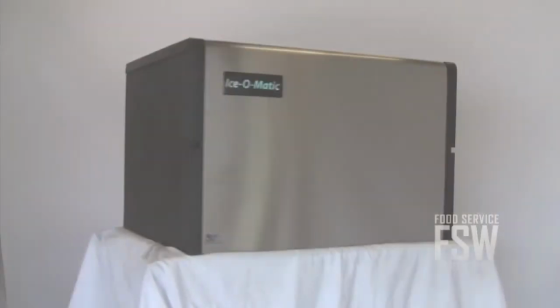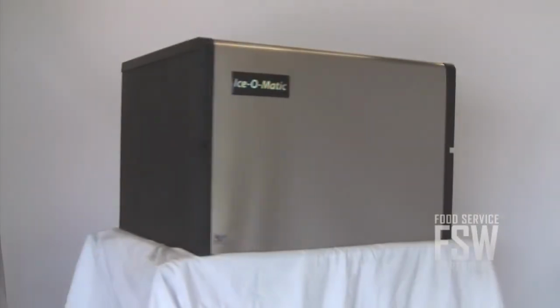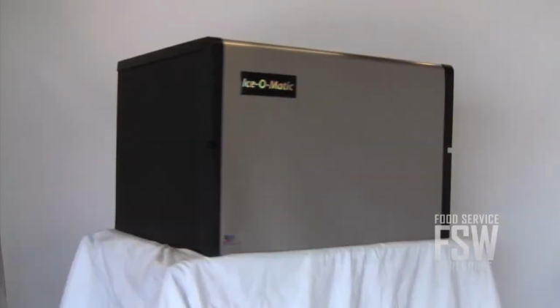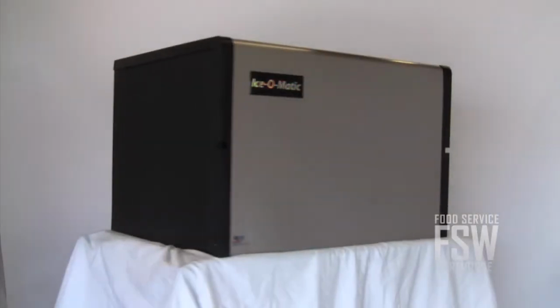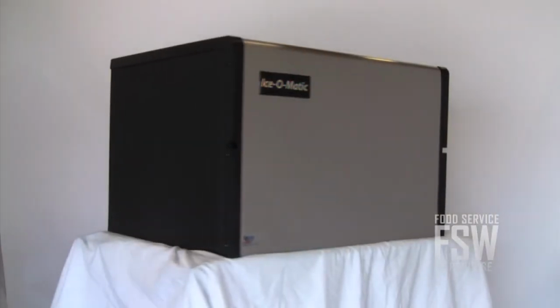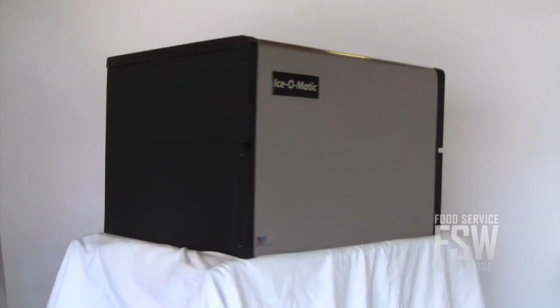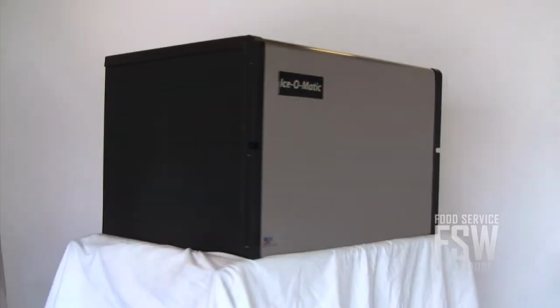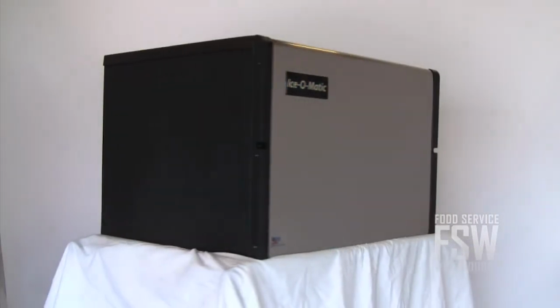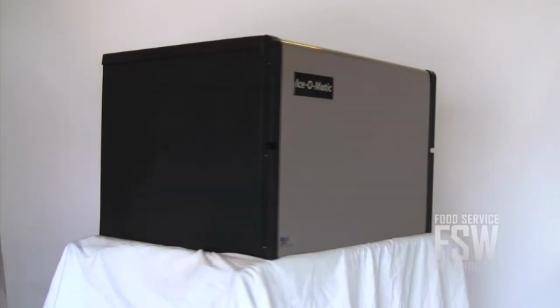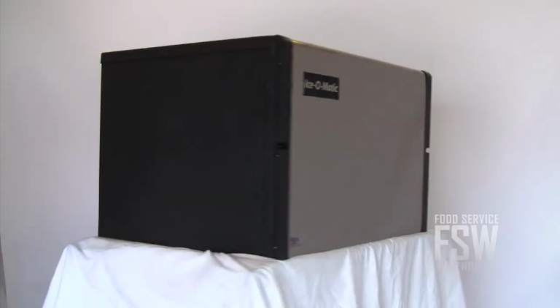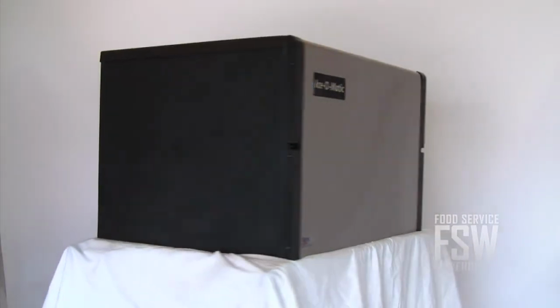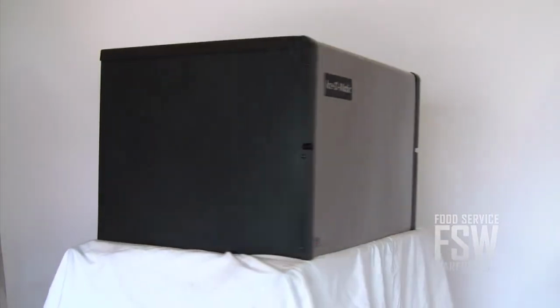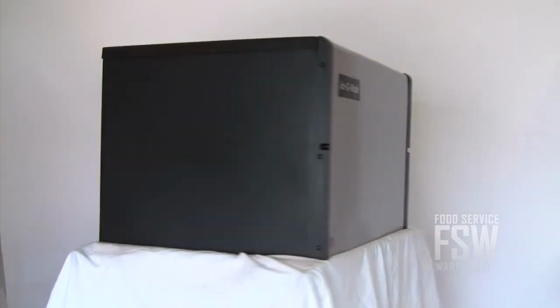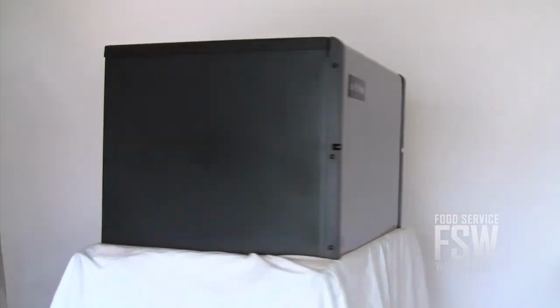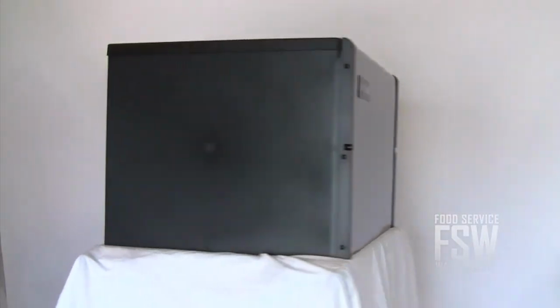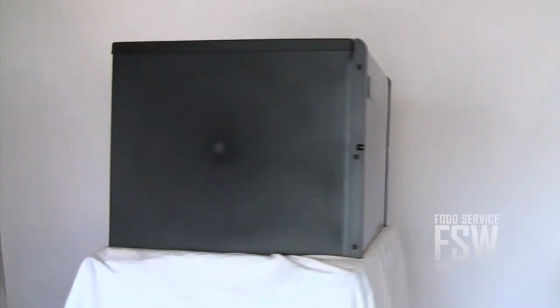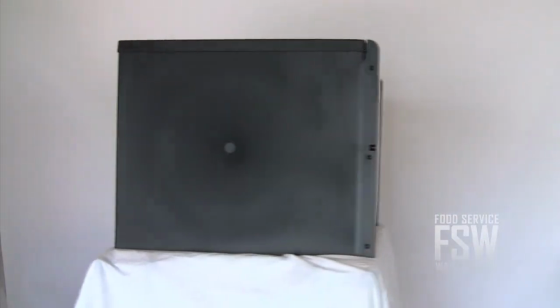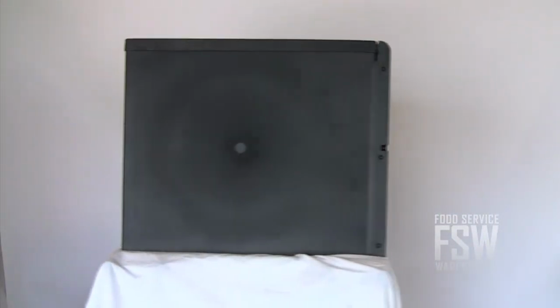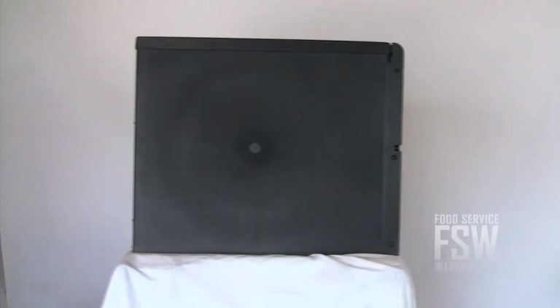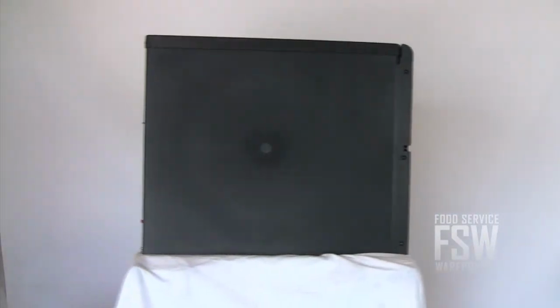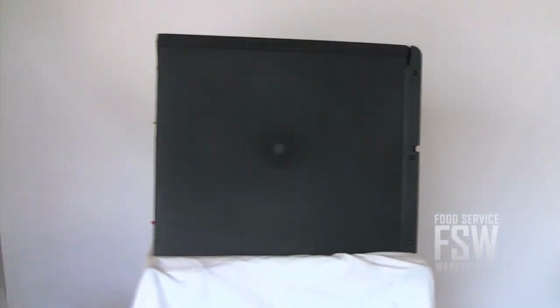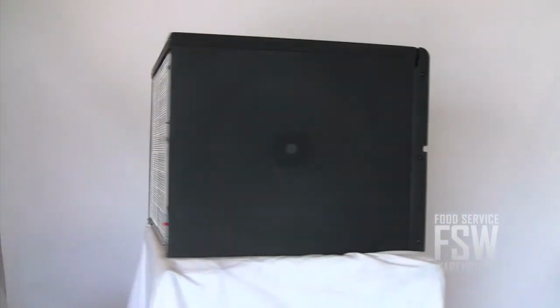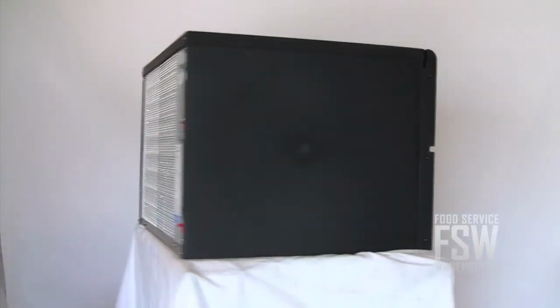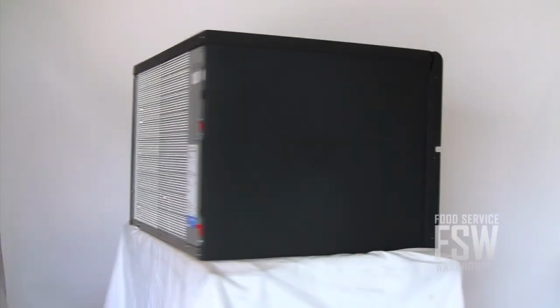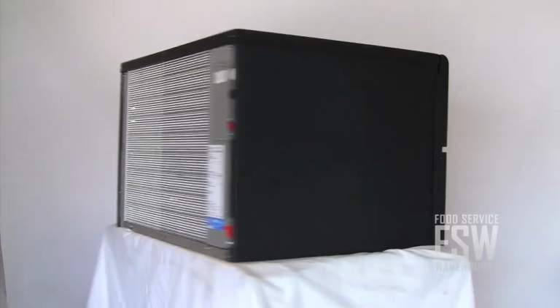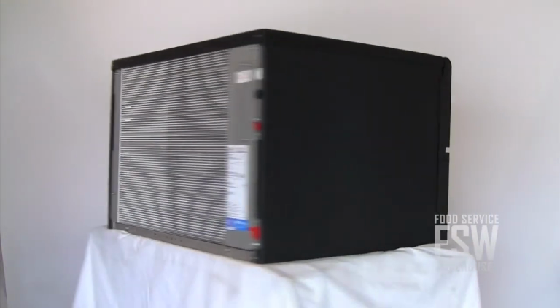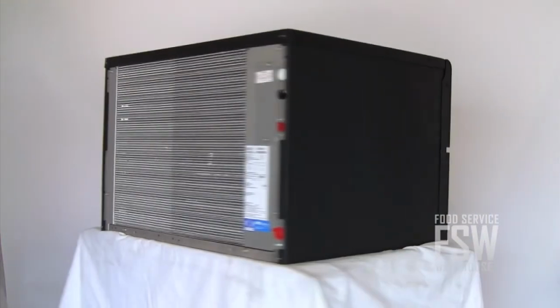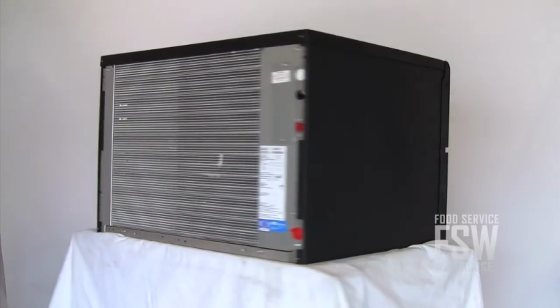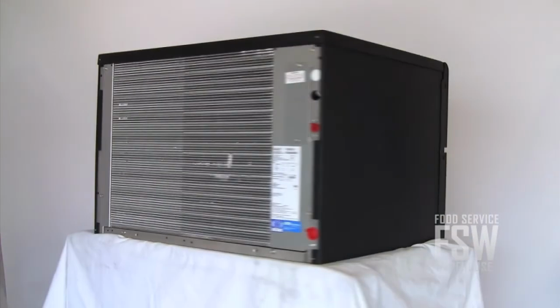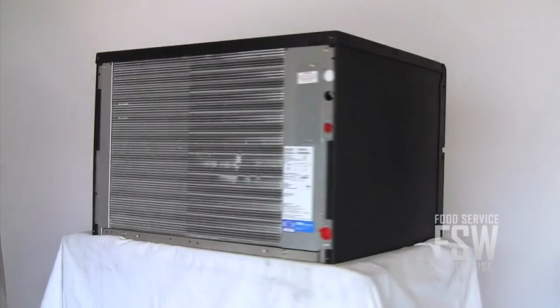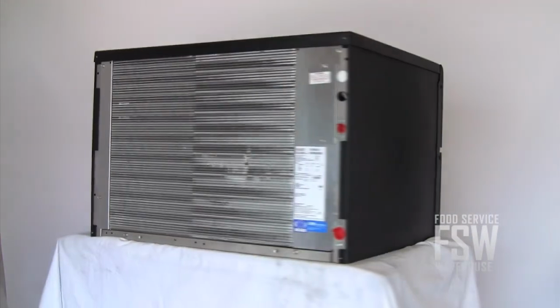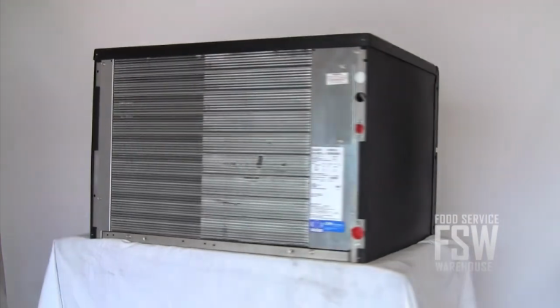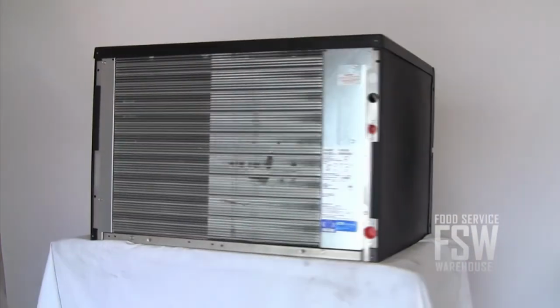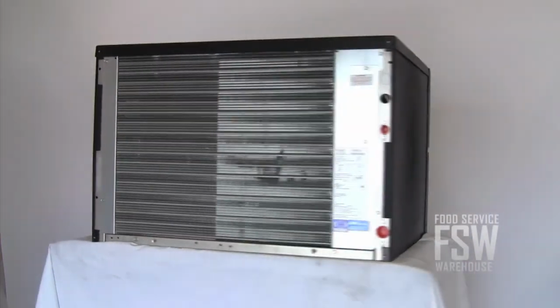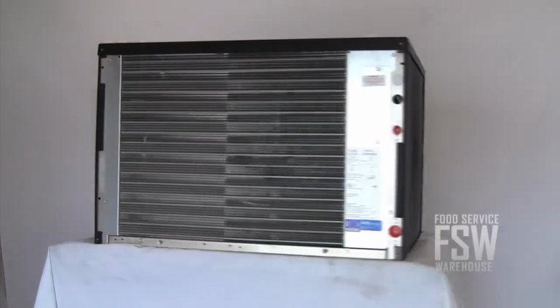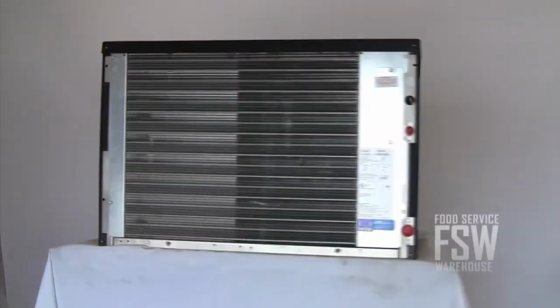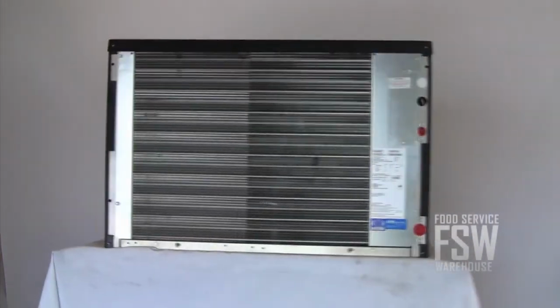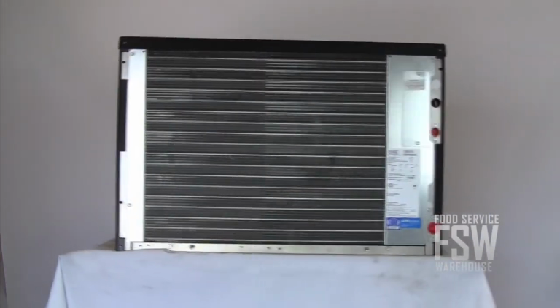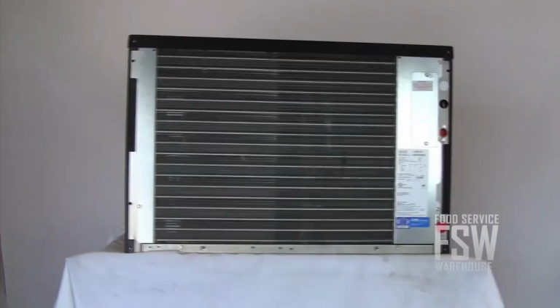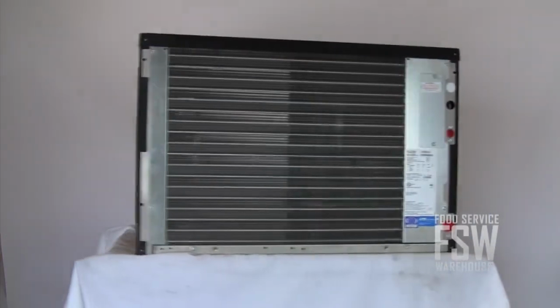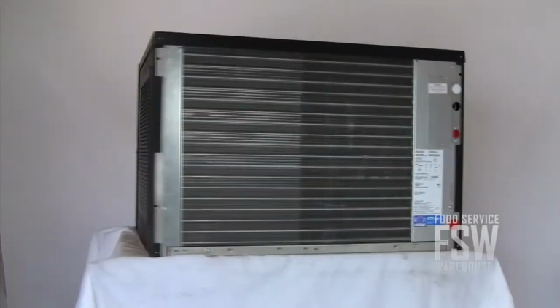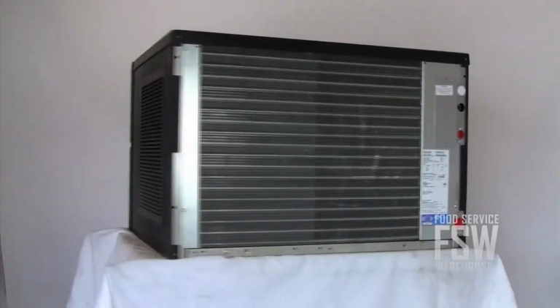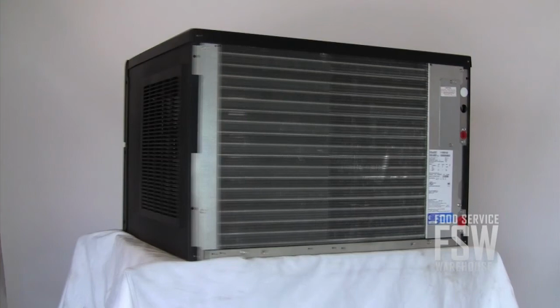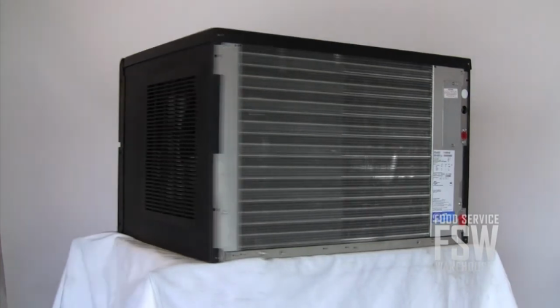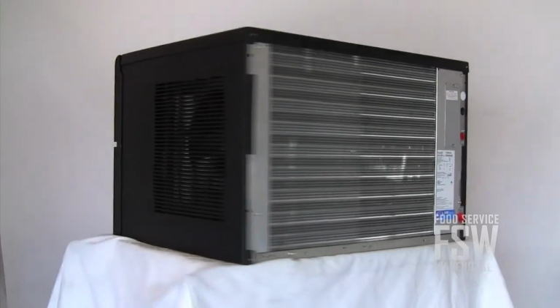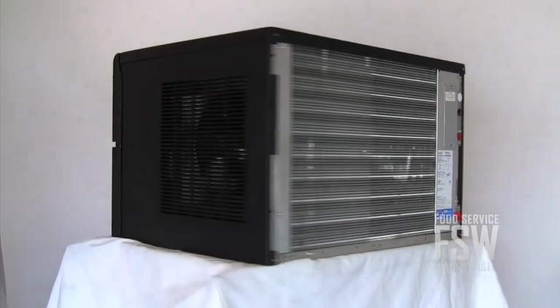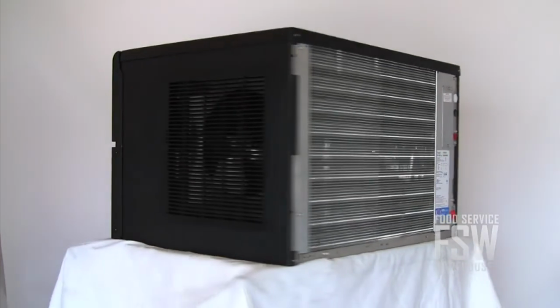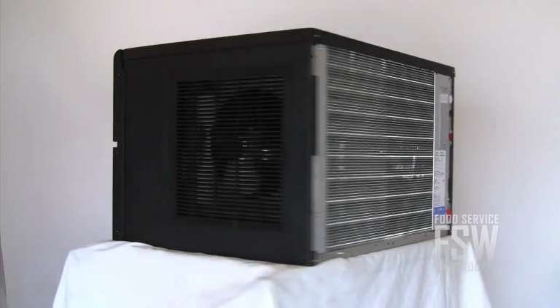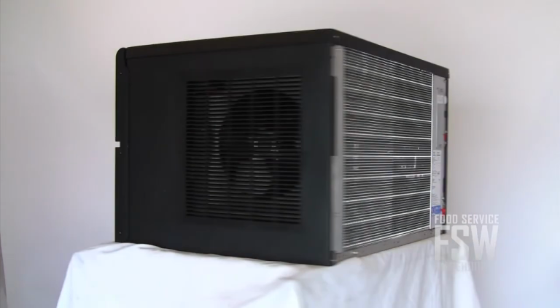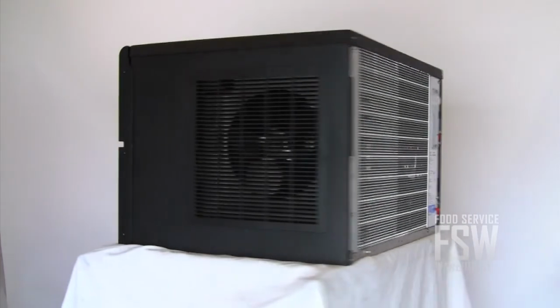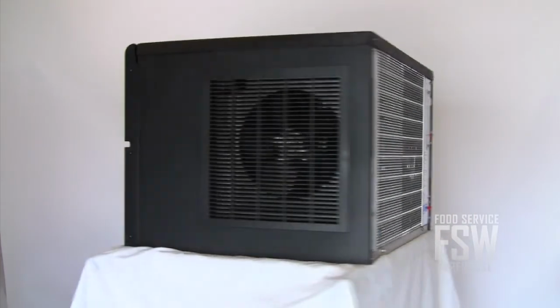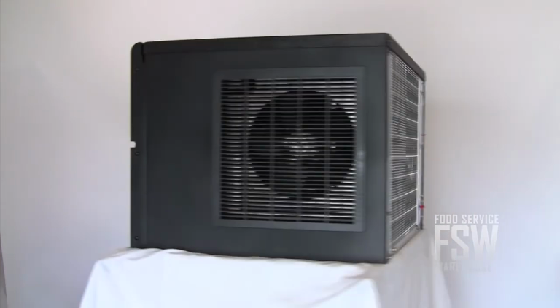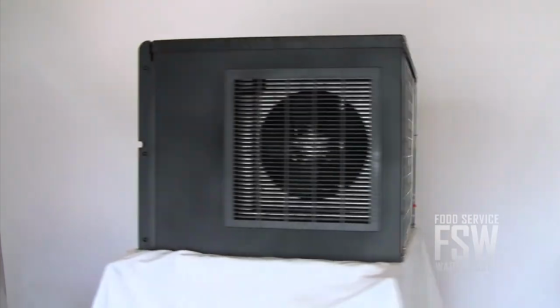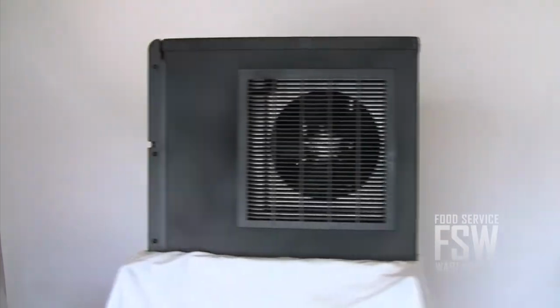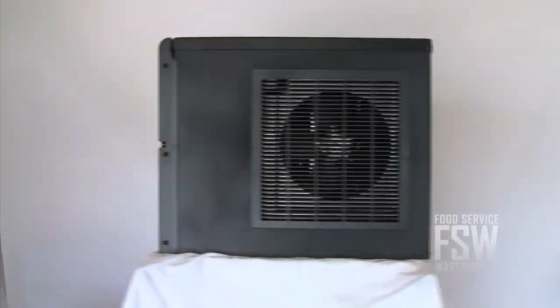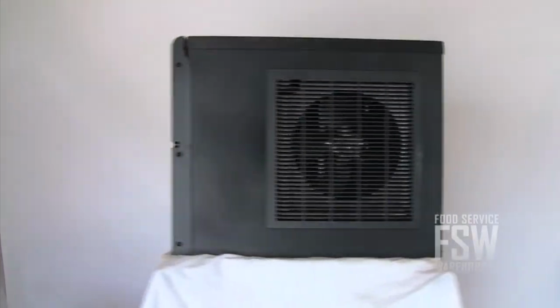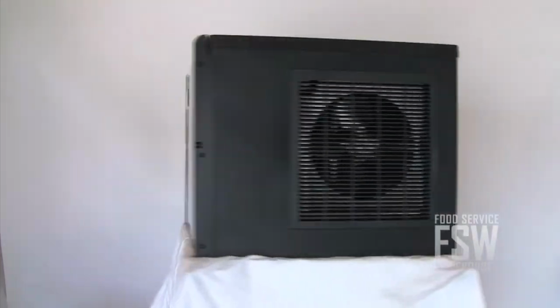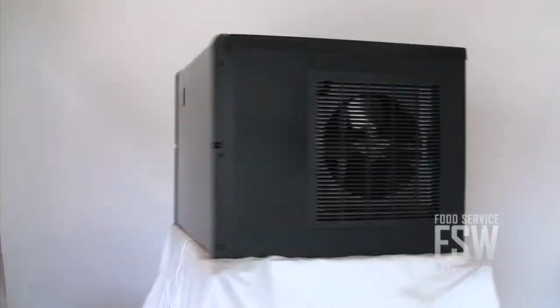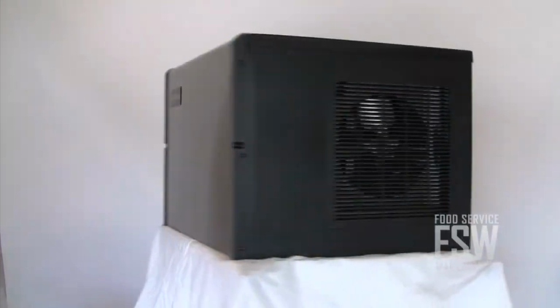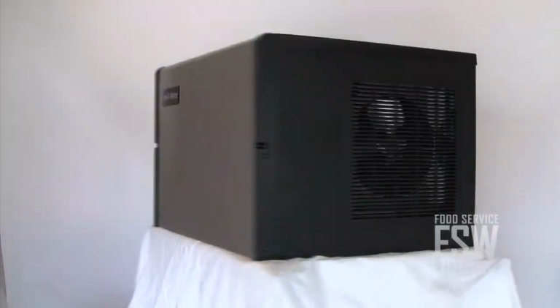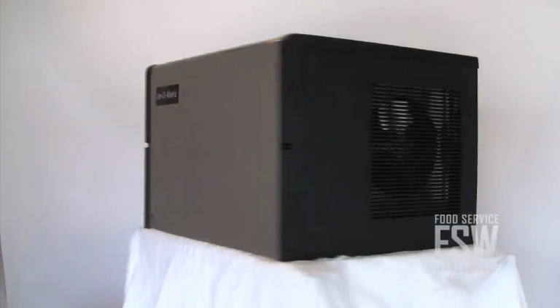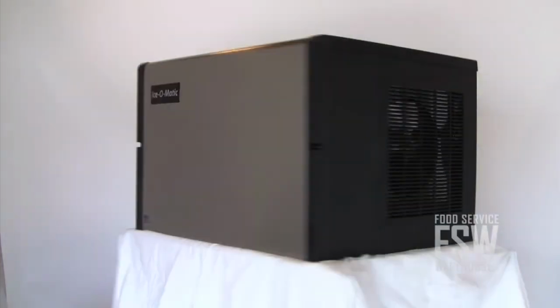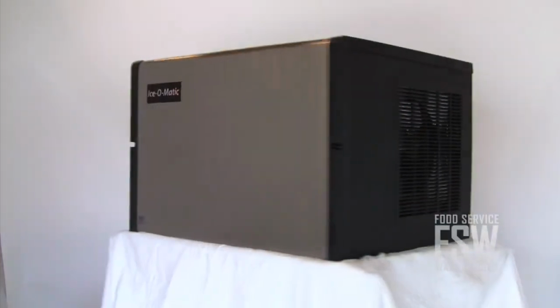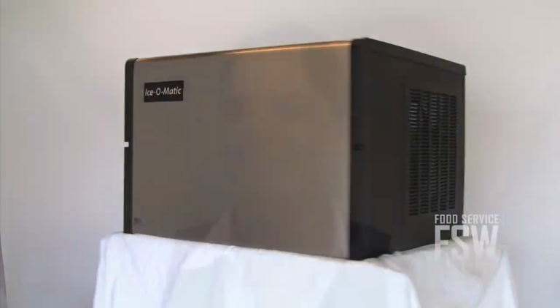With 613 pounds of half cube ice a day, the ICE-0500HA is sure to accommodate a busy bar or restaurant.